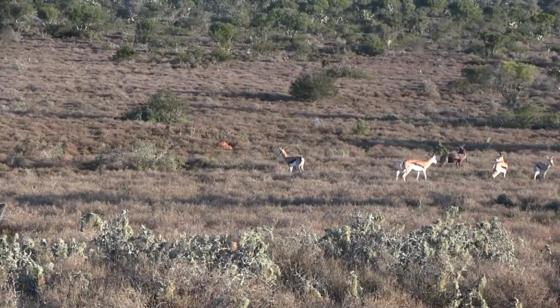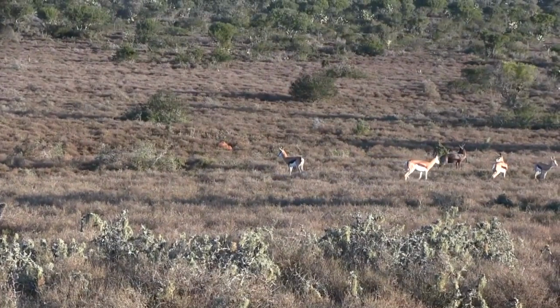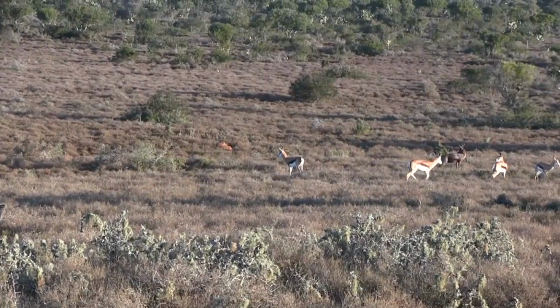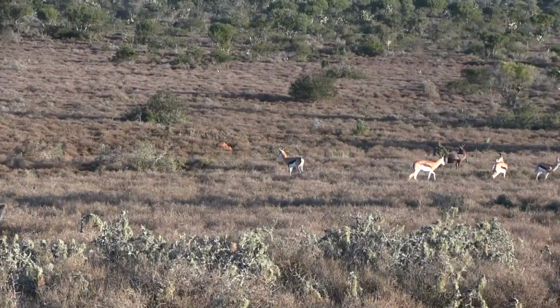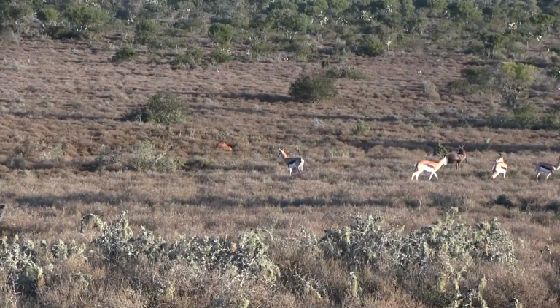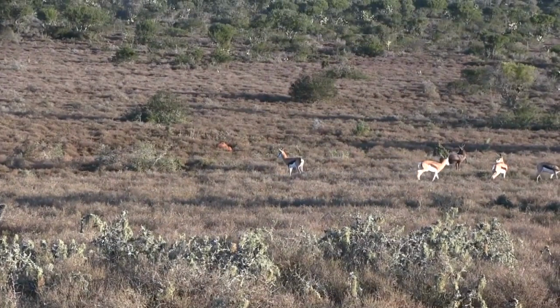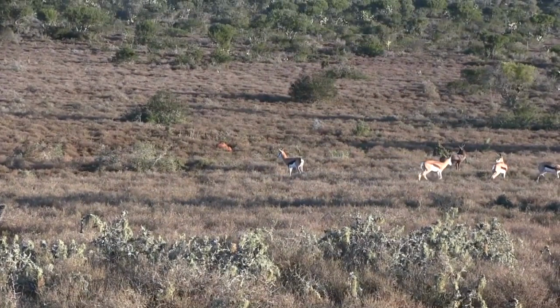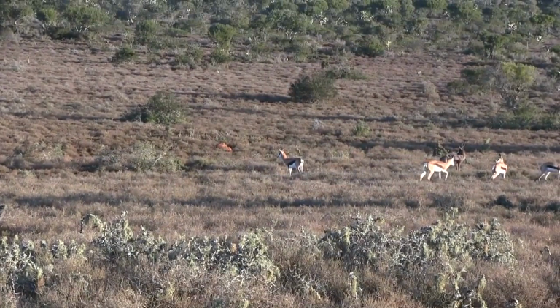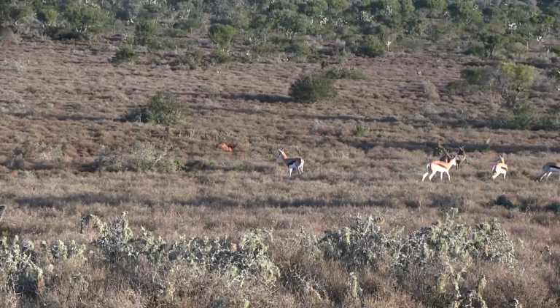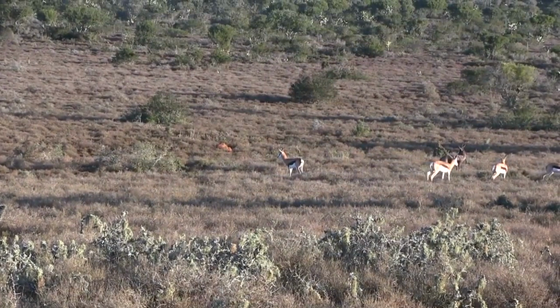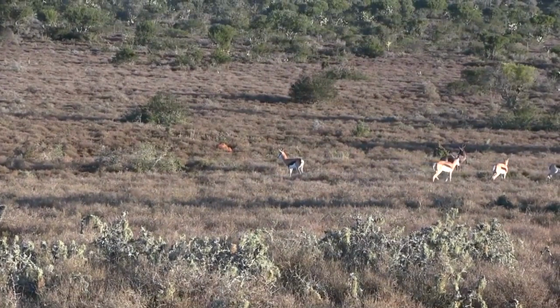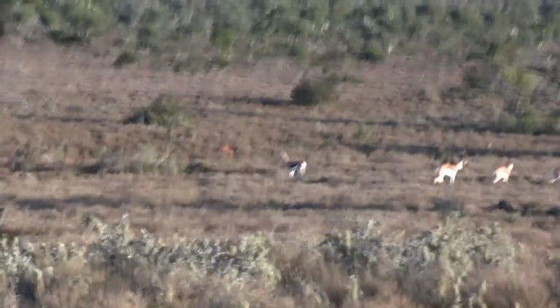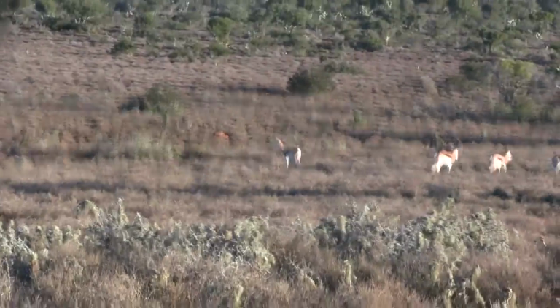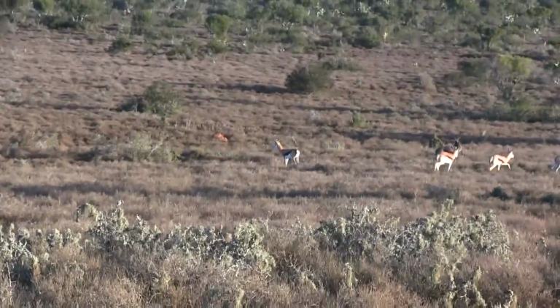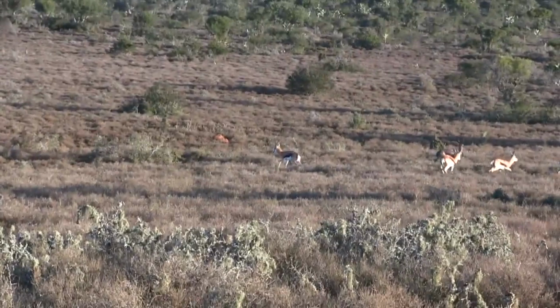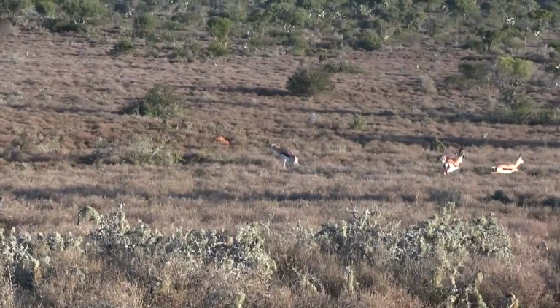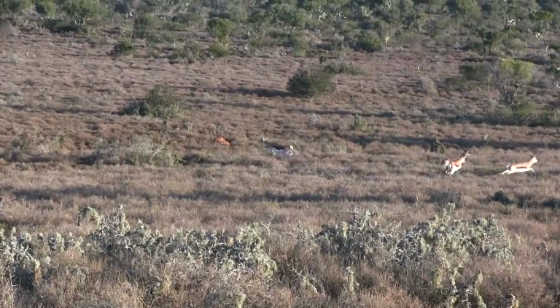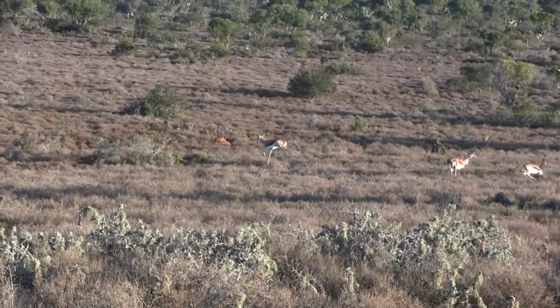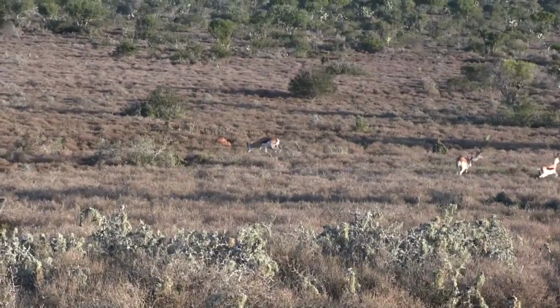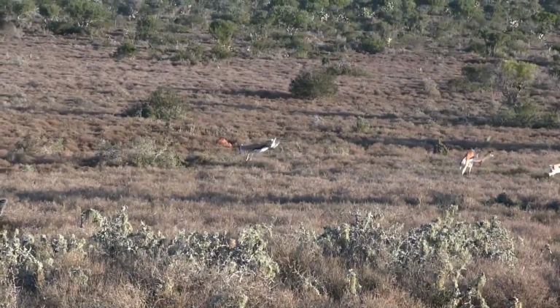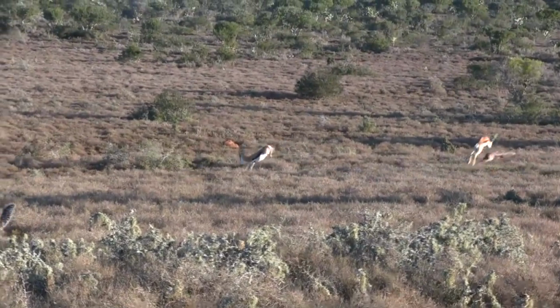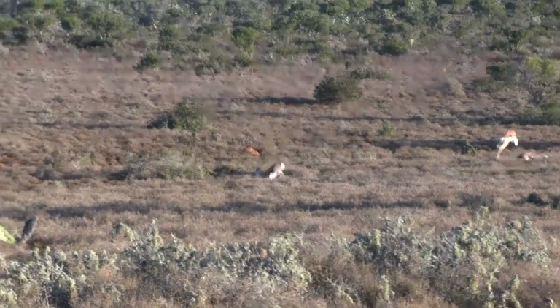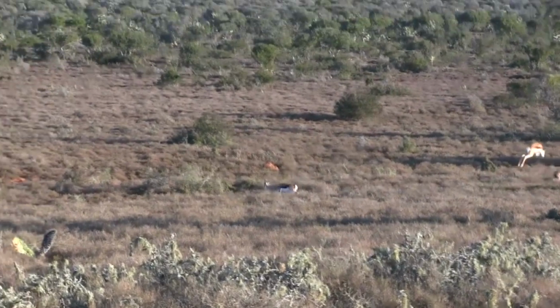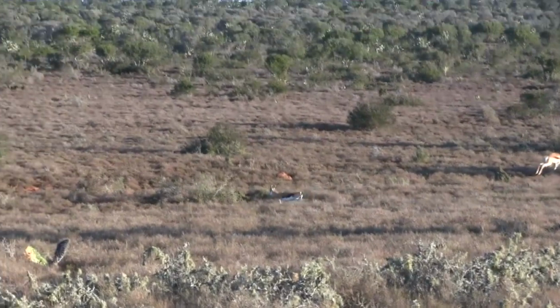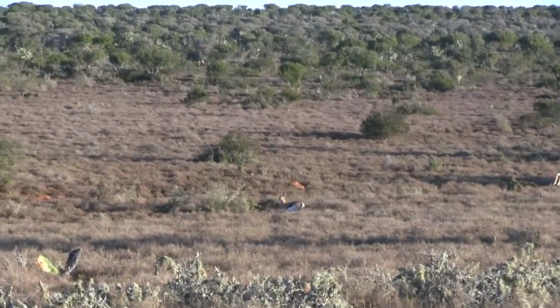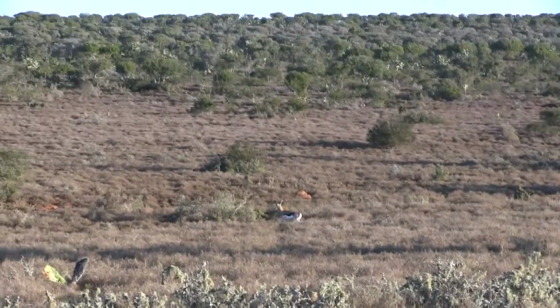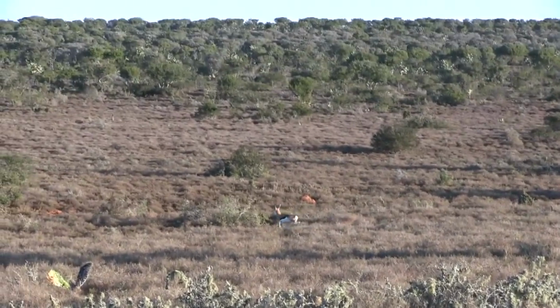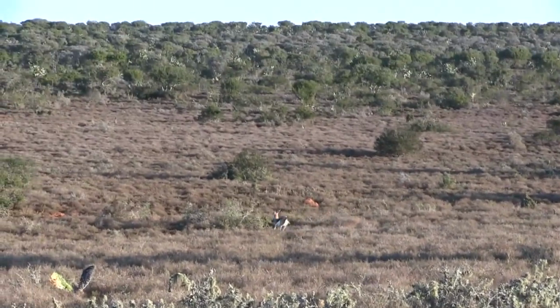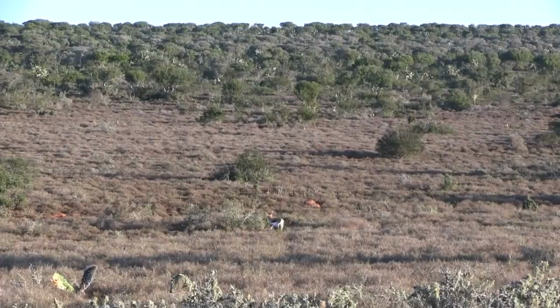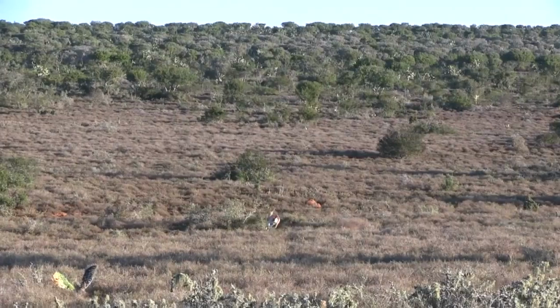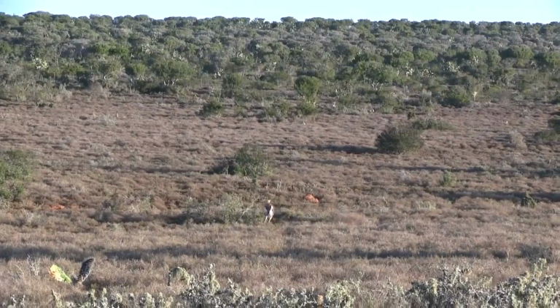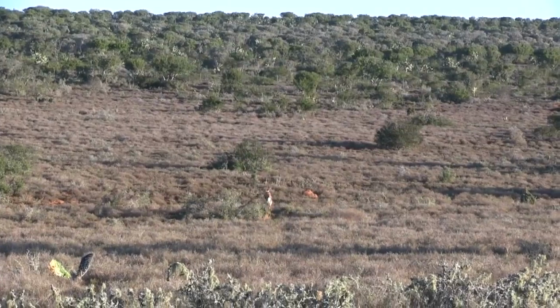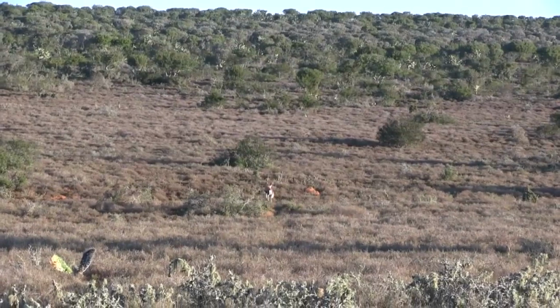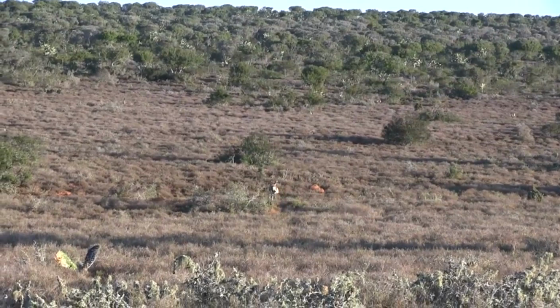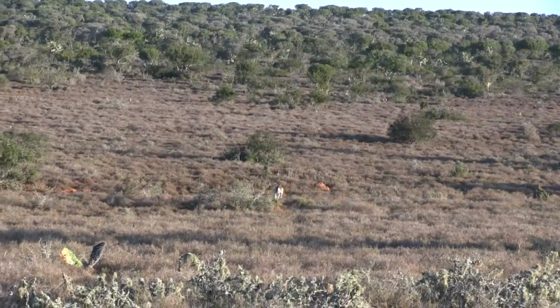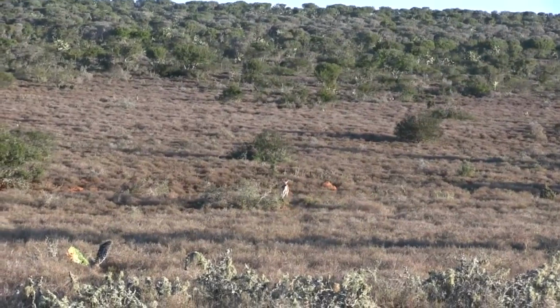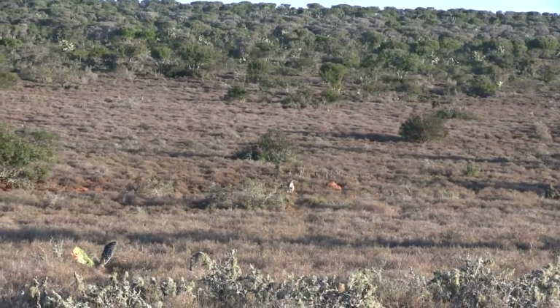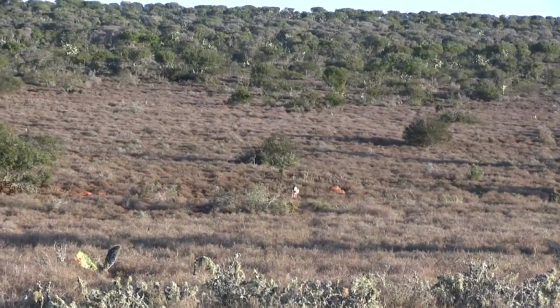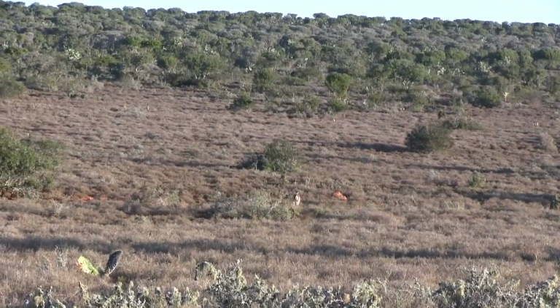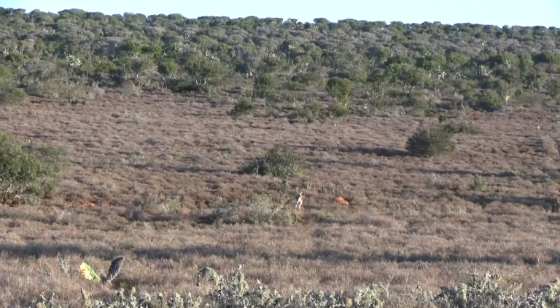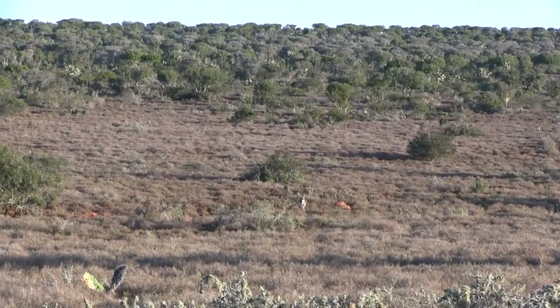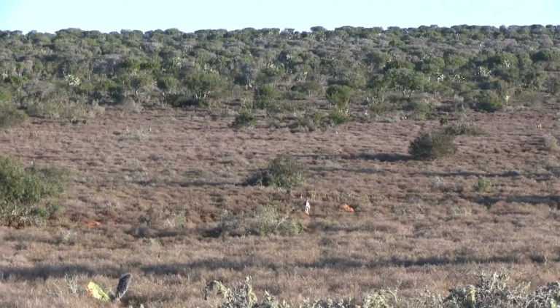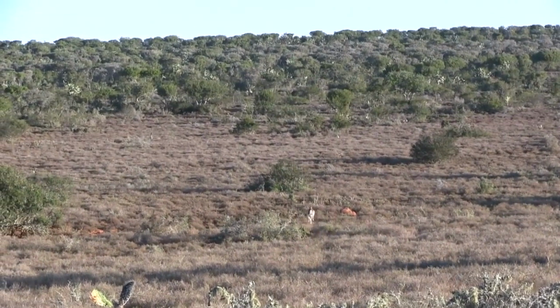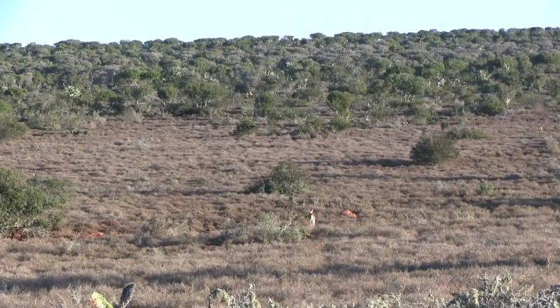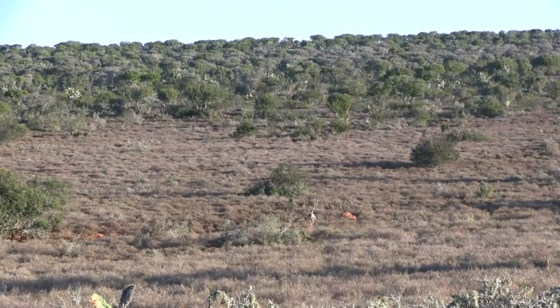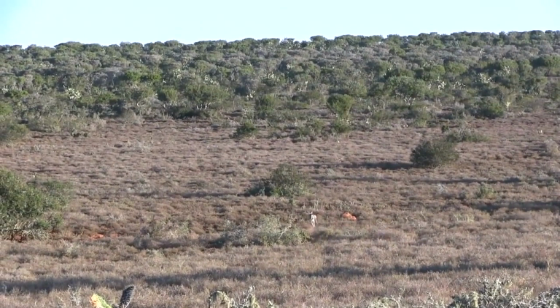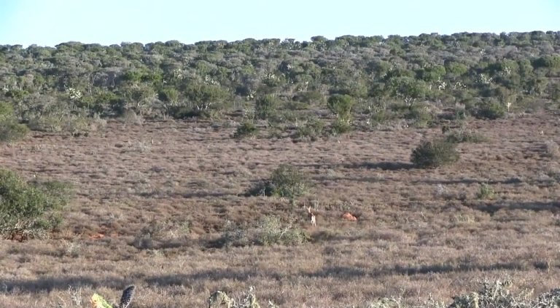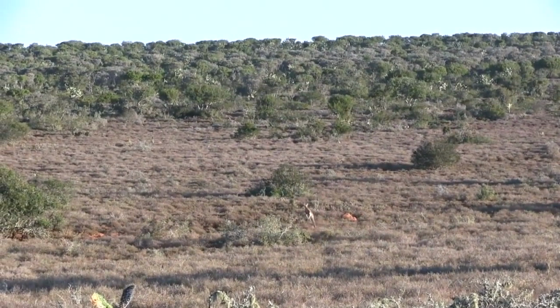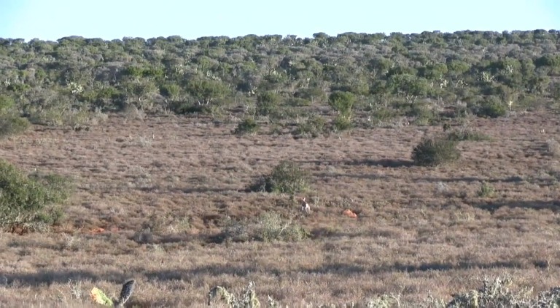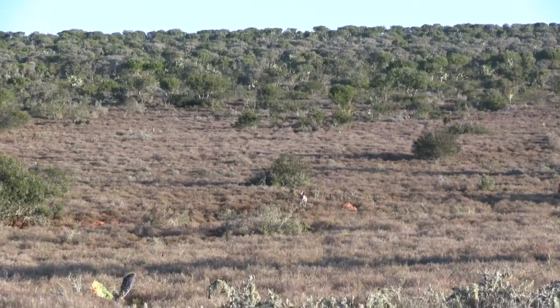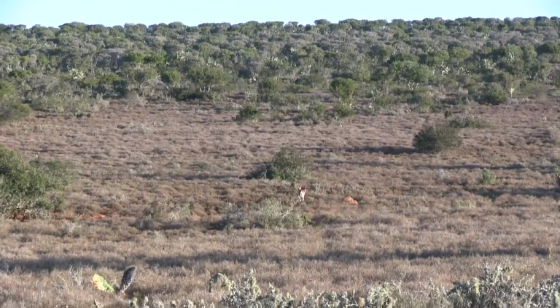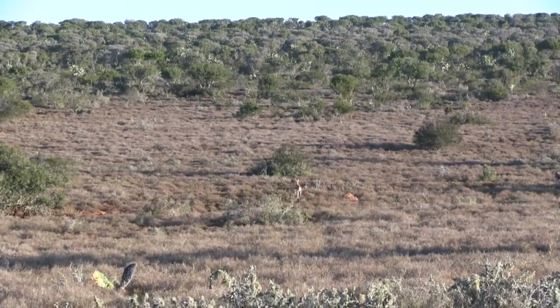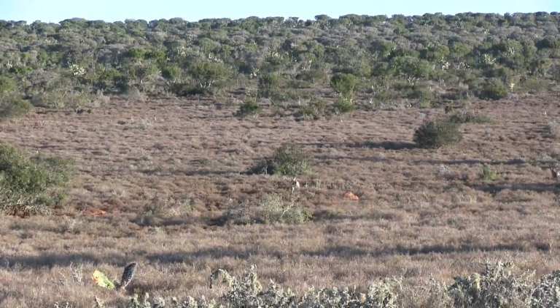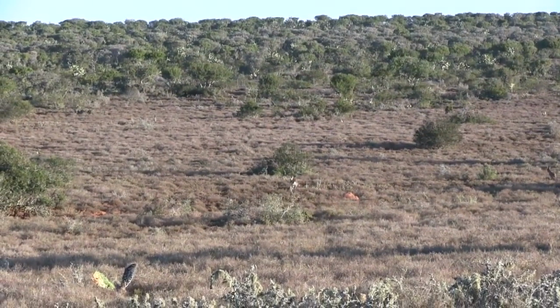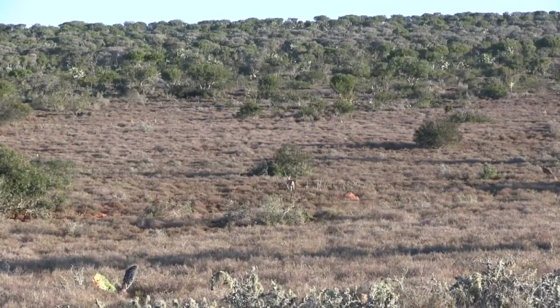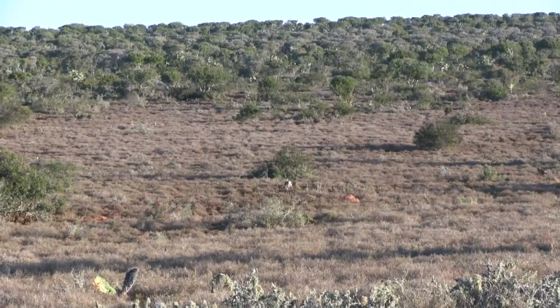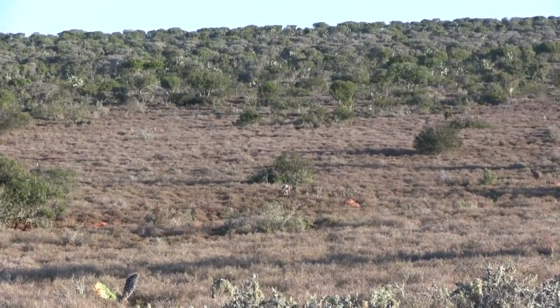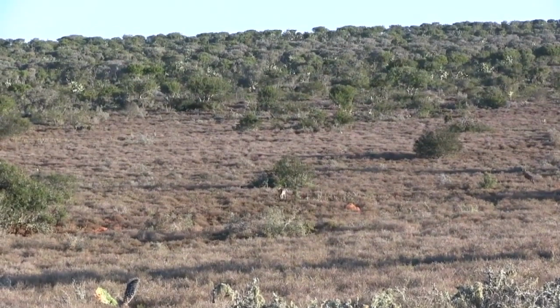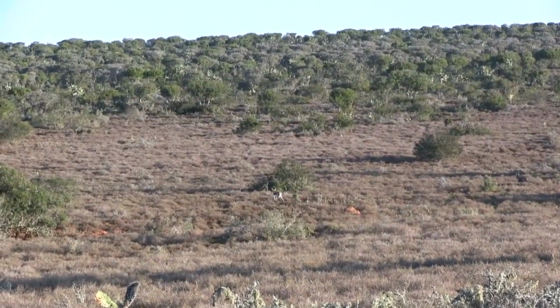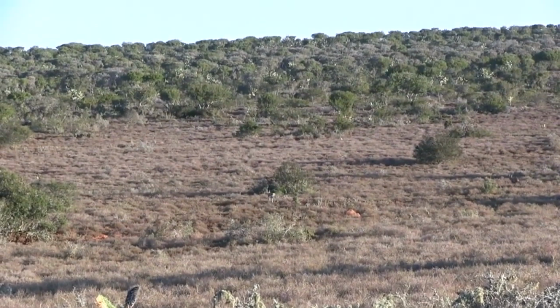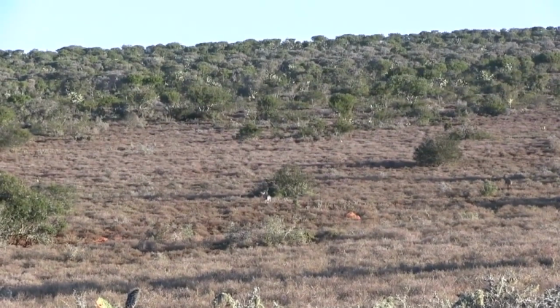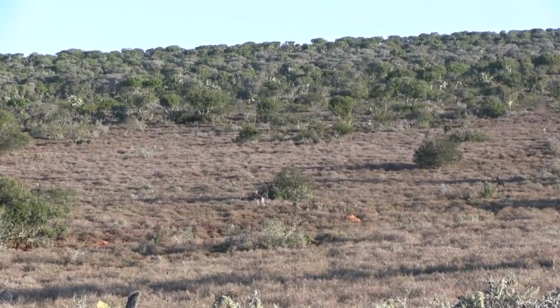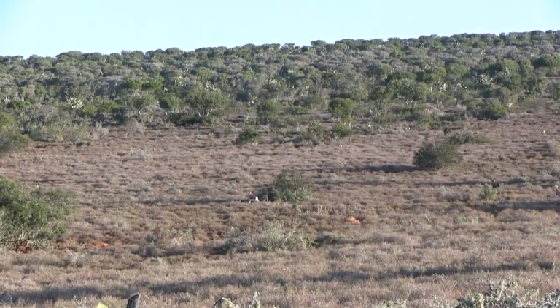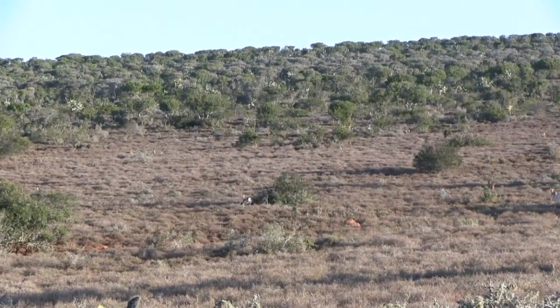This is the kind of kill you want on young big-game animals. You hit them in the lung, they run a ways, and then they drop cleanly.